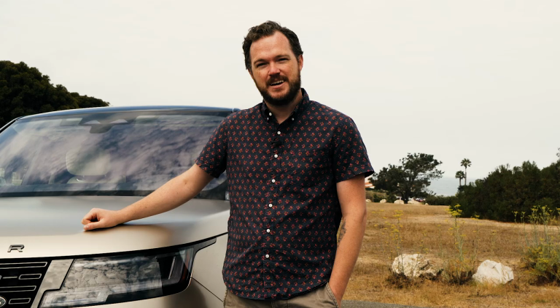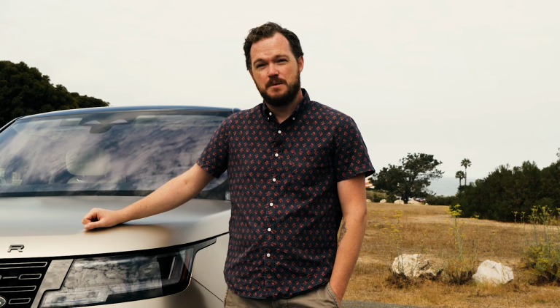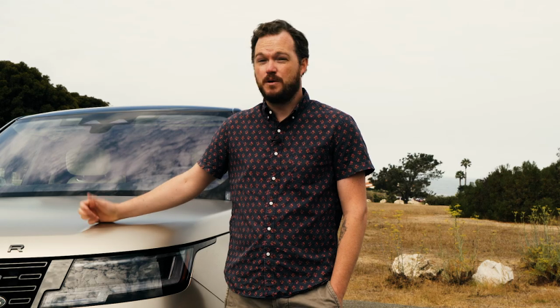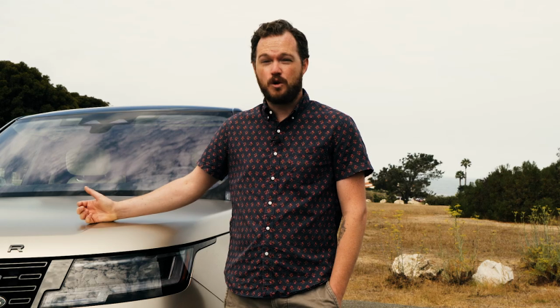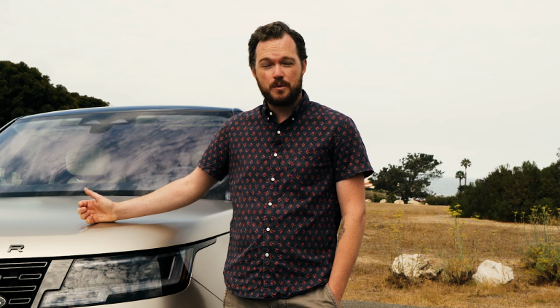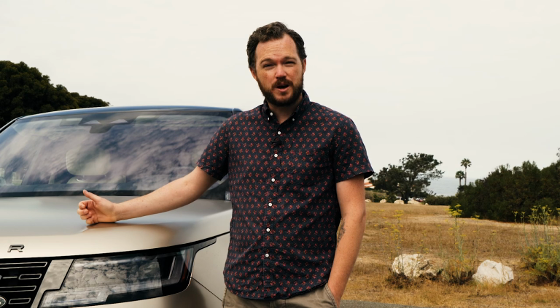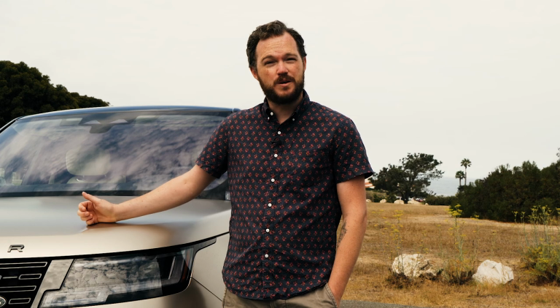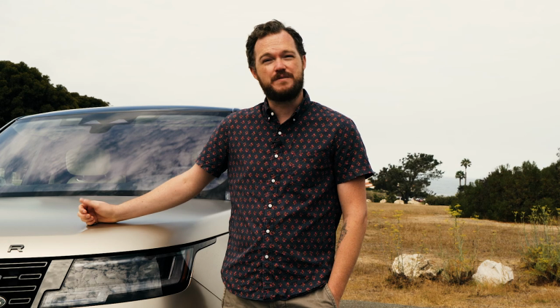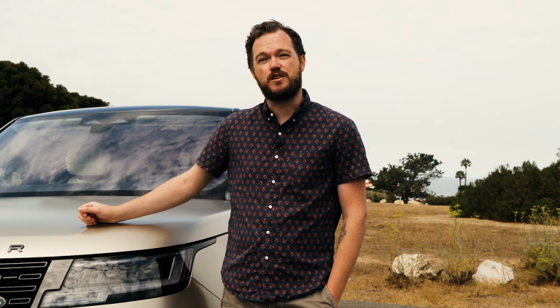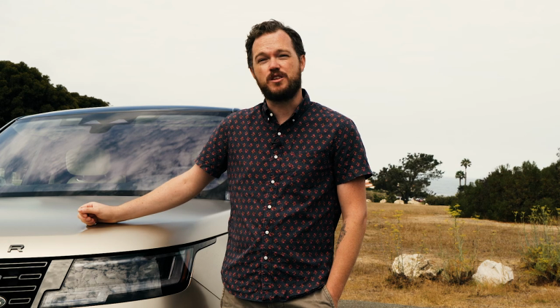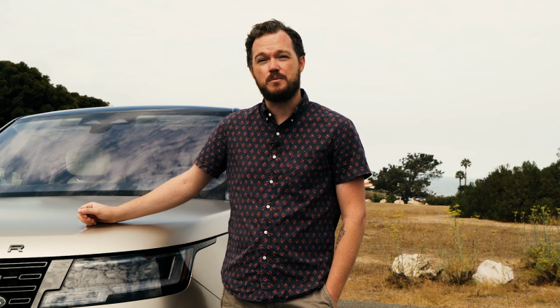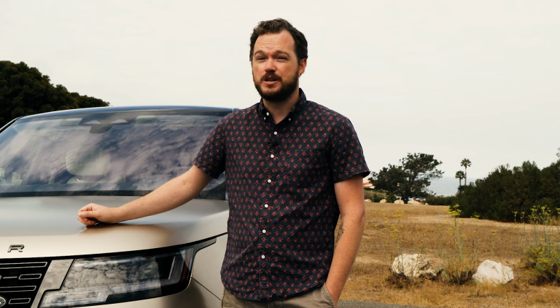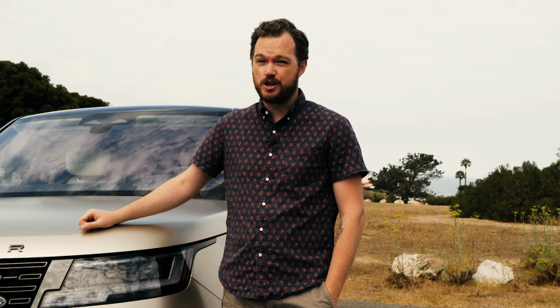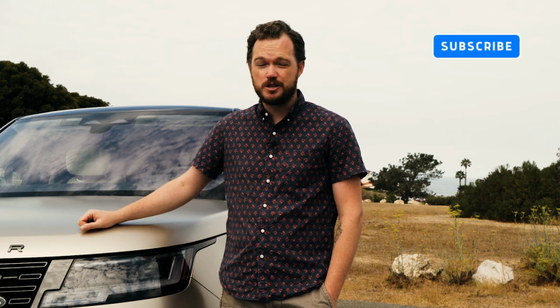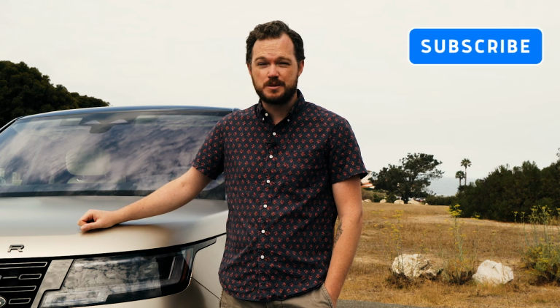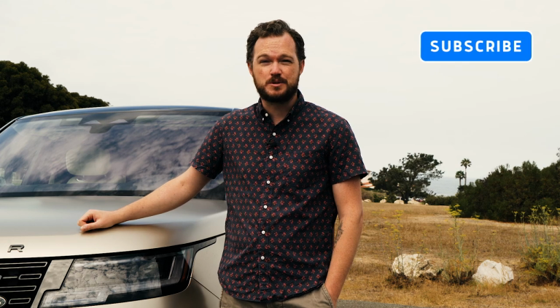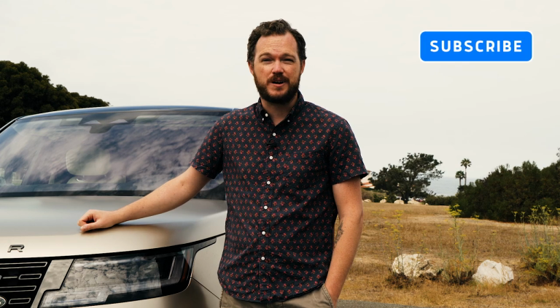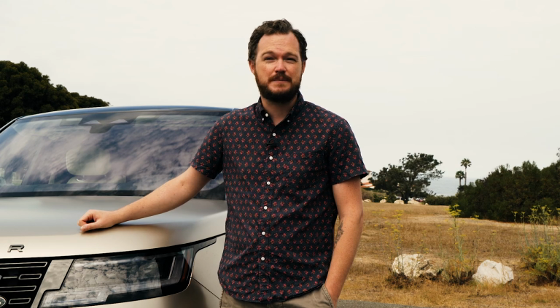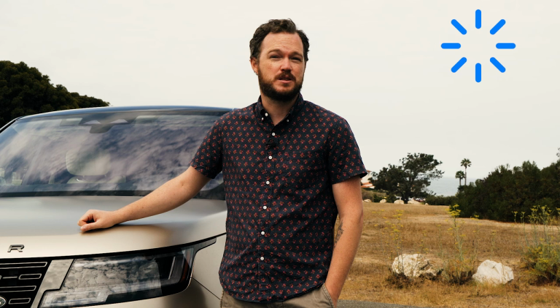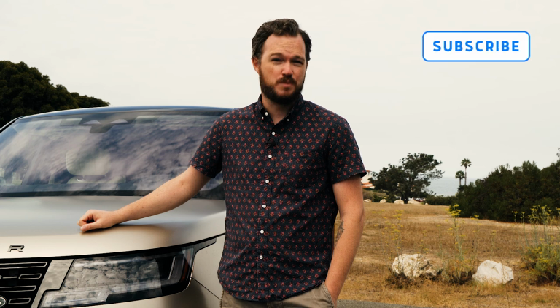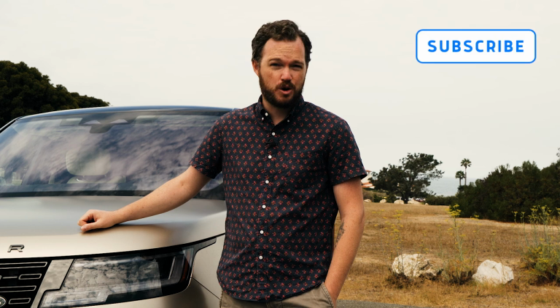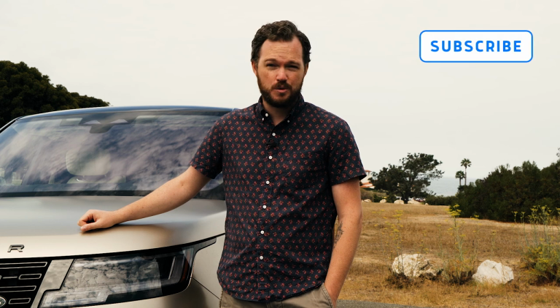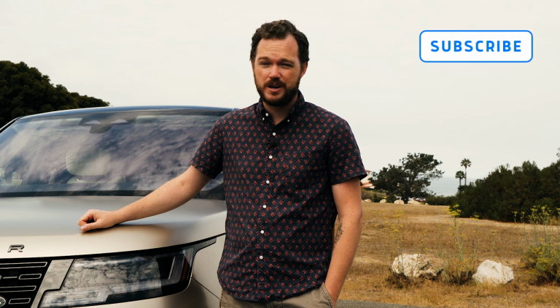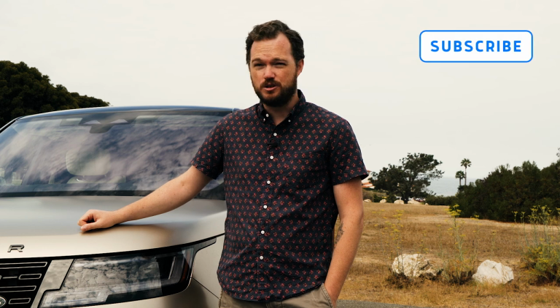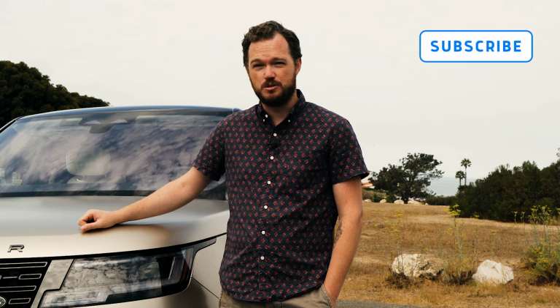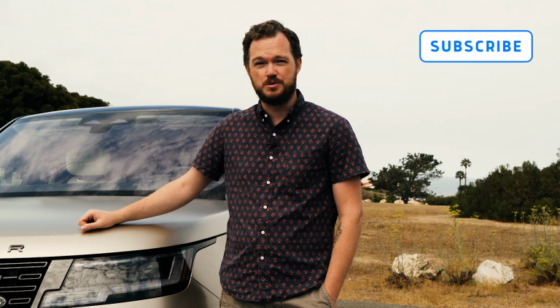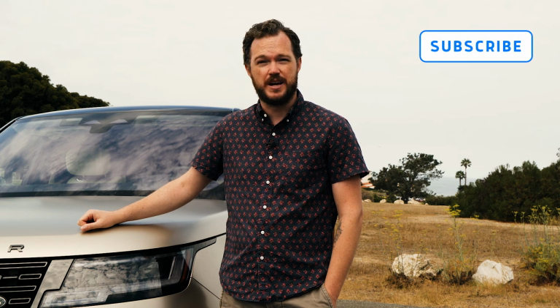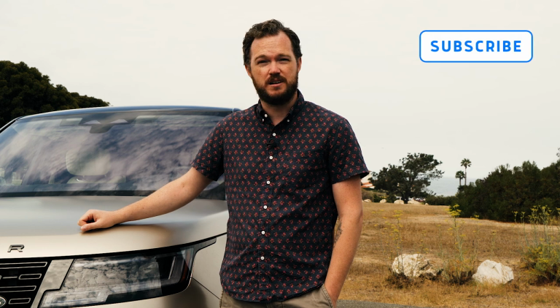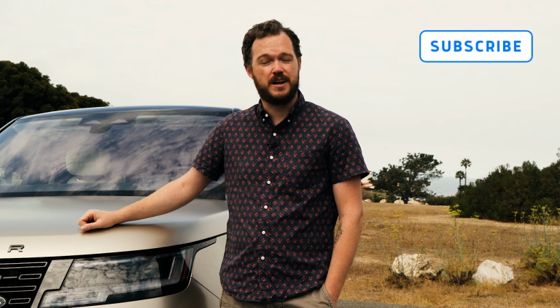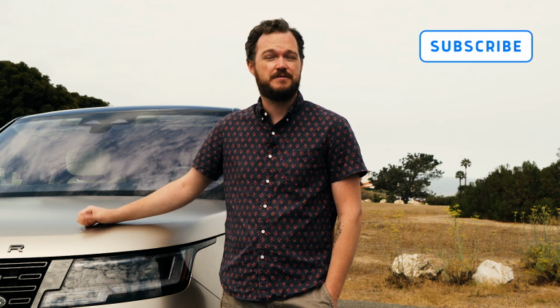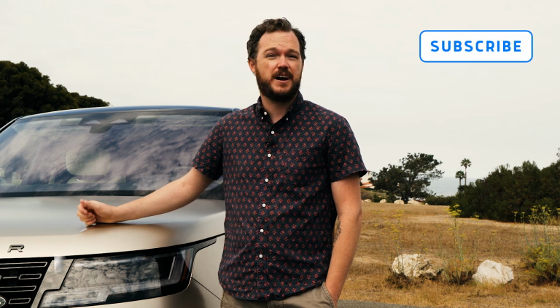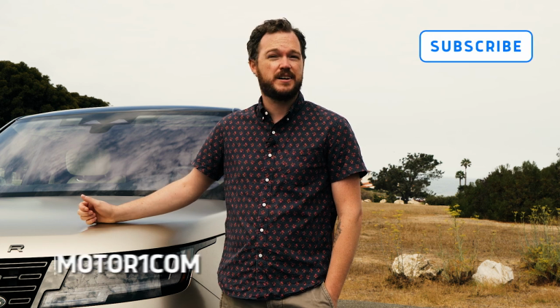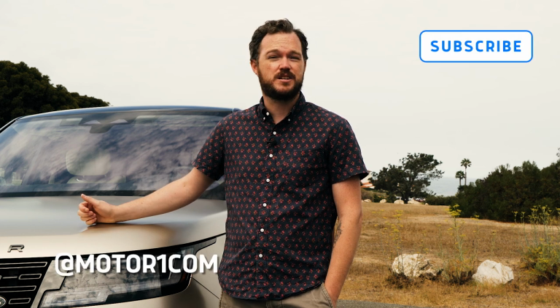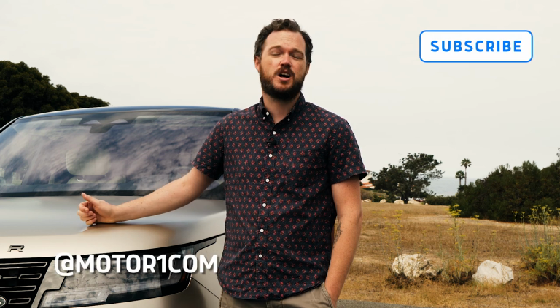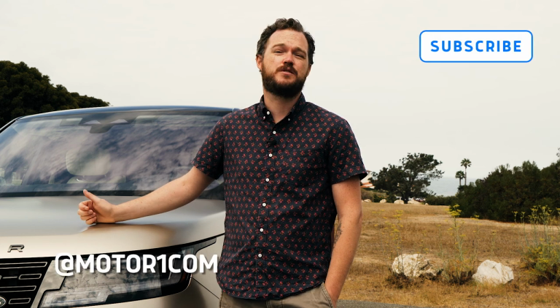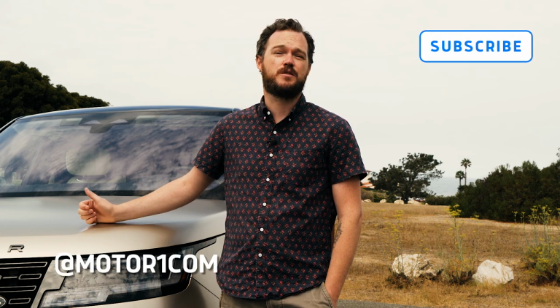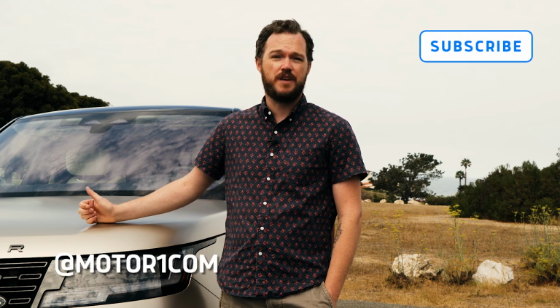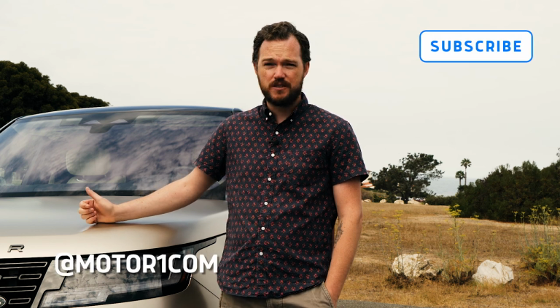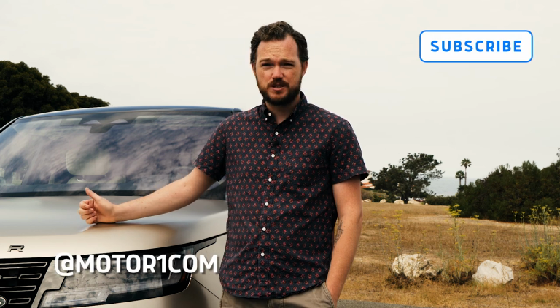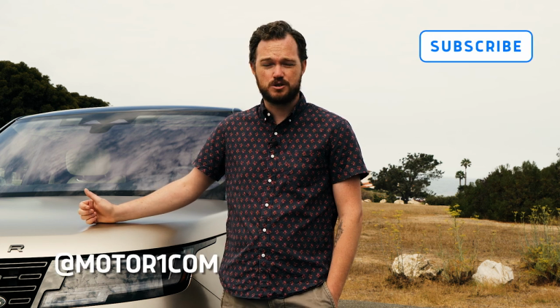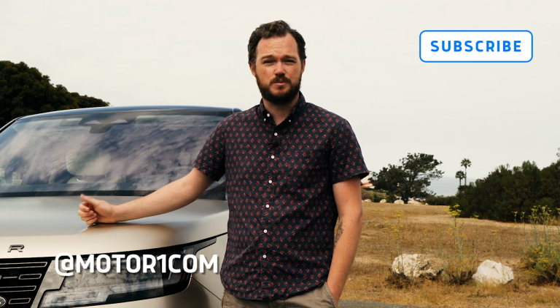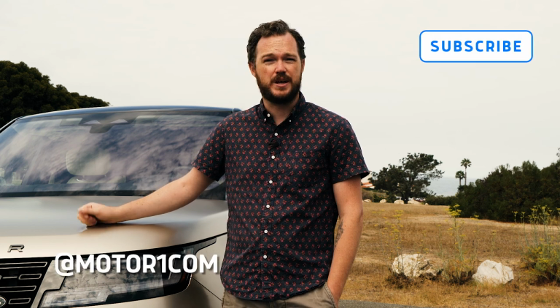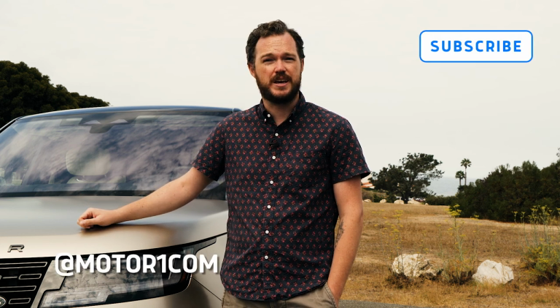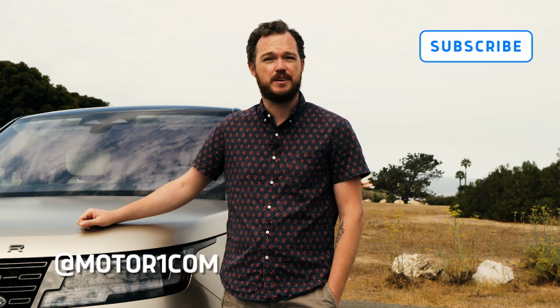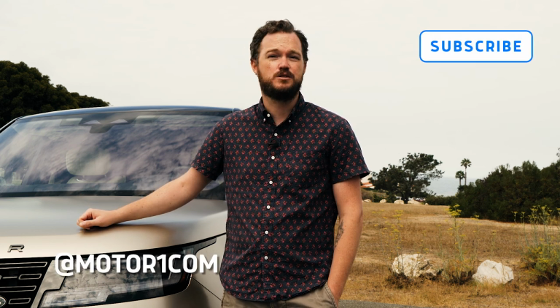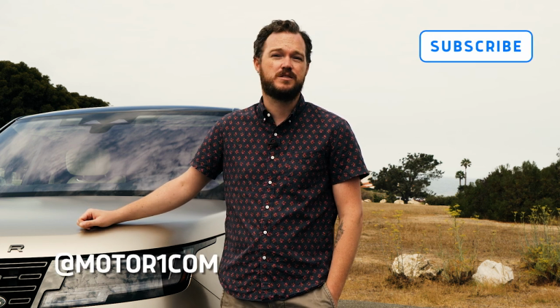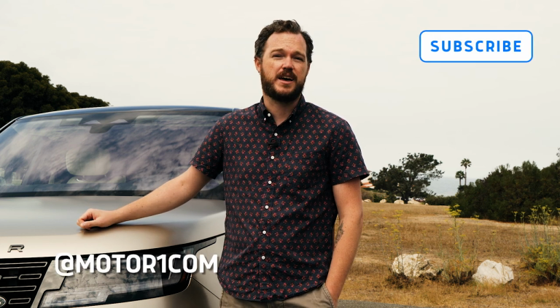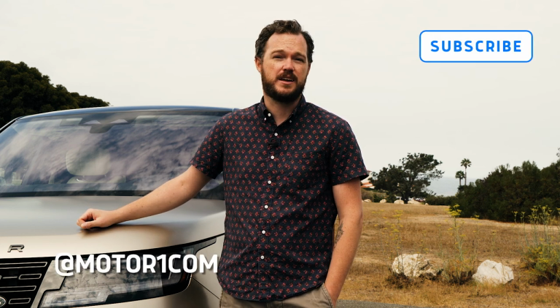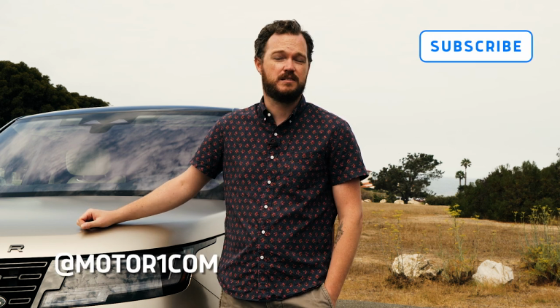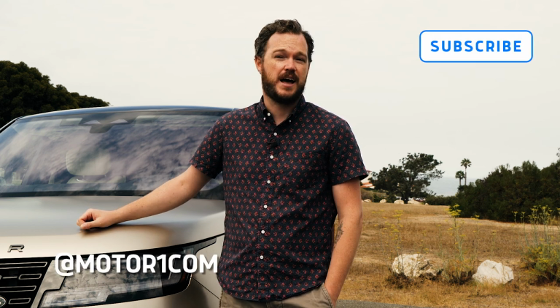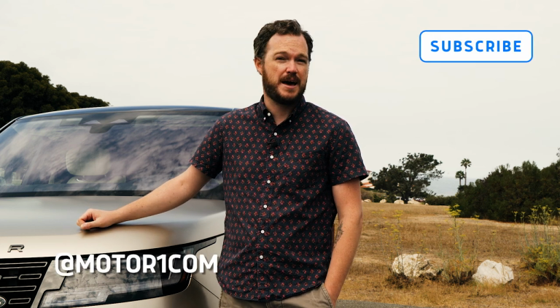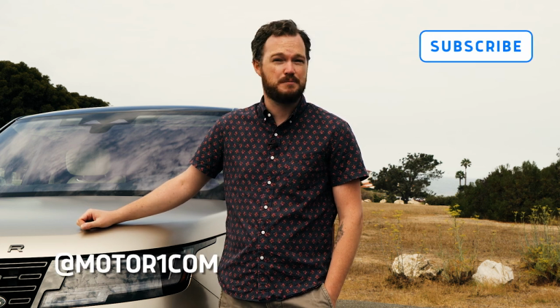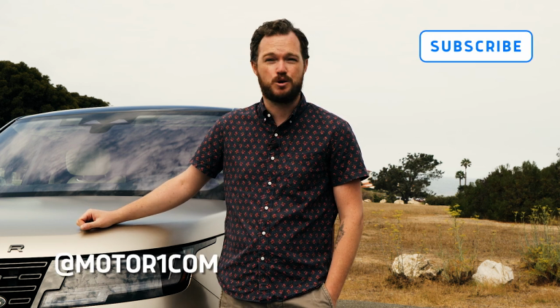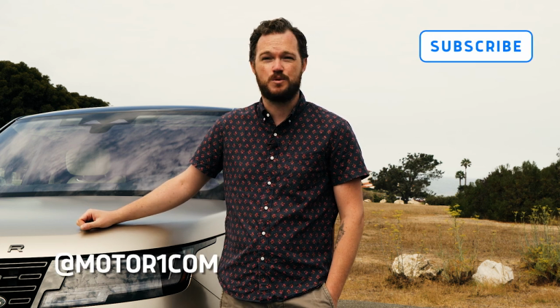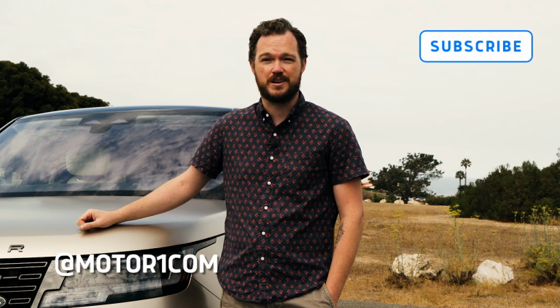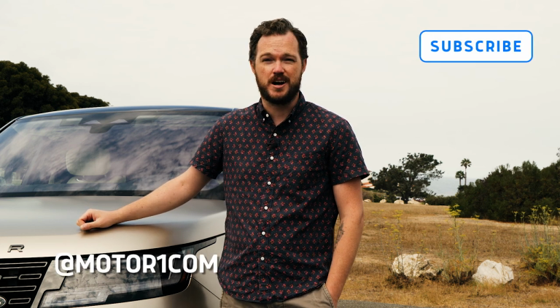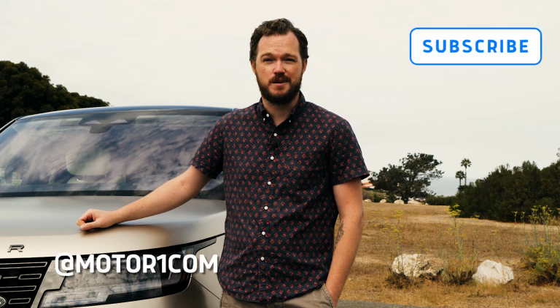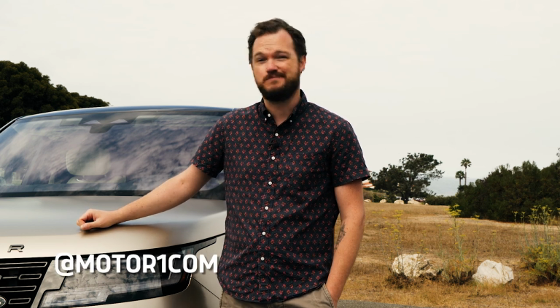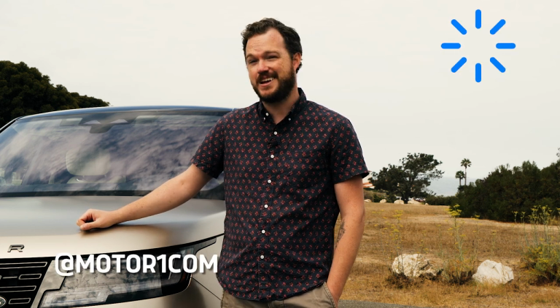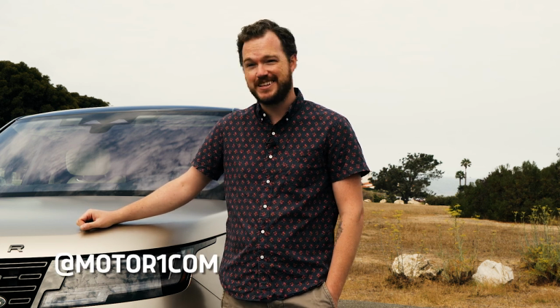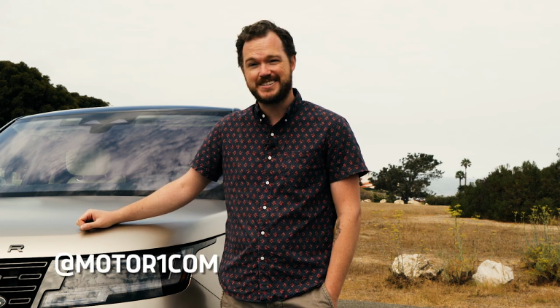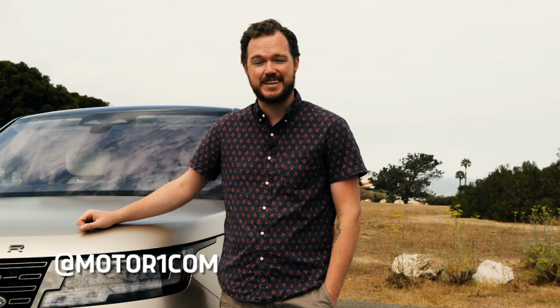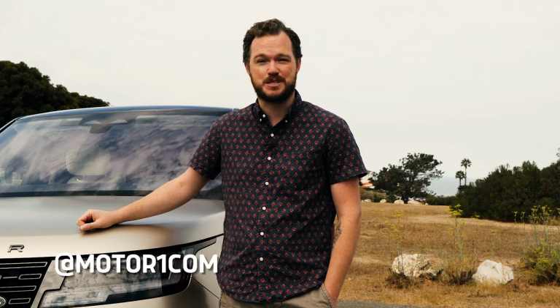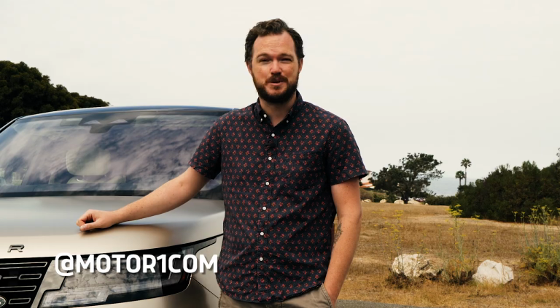Before we go any further, be sure to subscribe to the Motor1 YouTube channel and find us on all of your favorite social media using the handle at Motor1Com. Now let's take a spin.